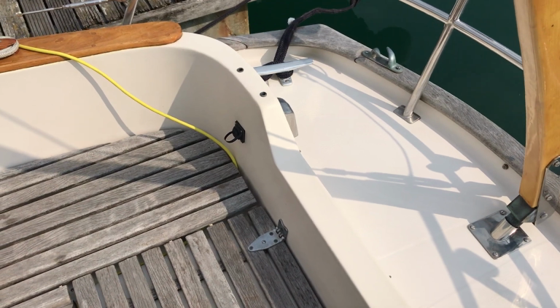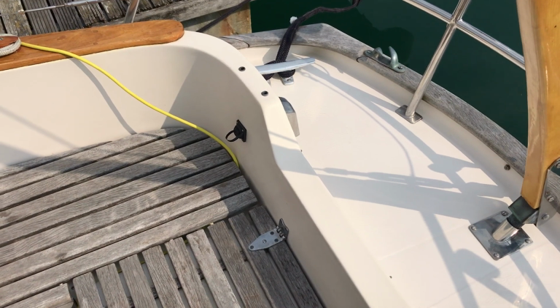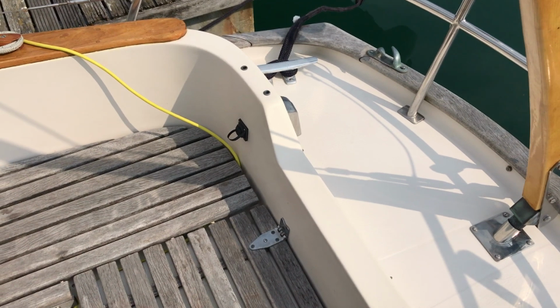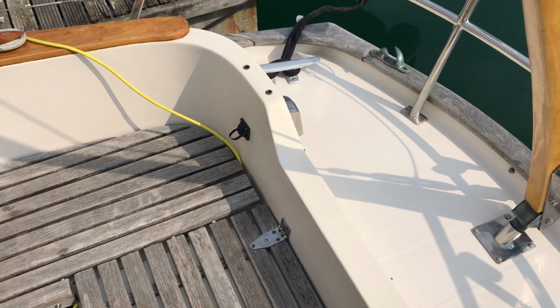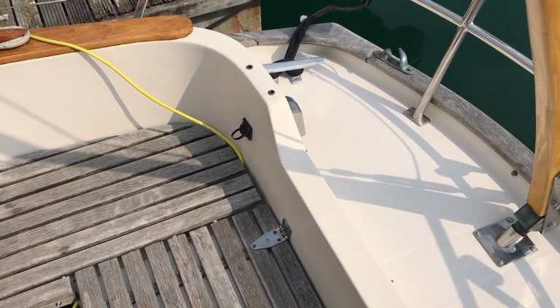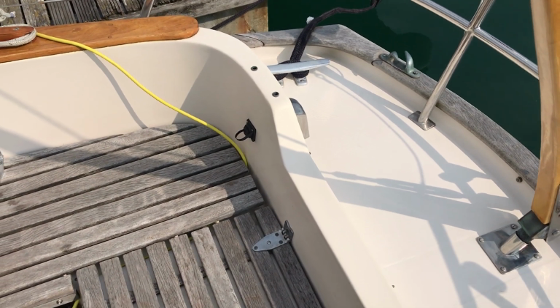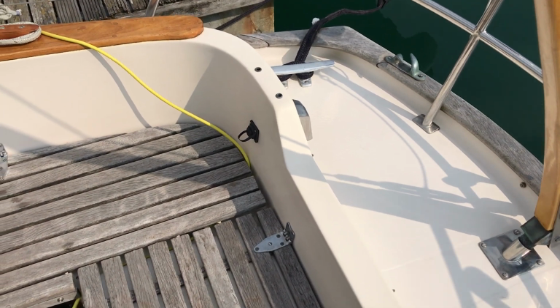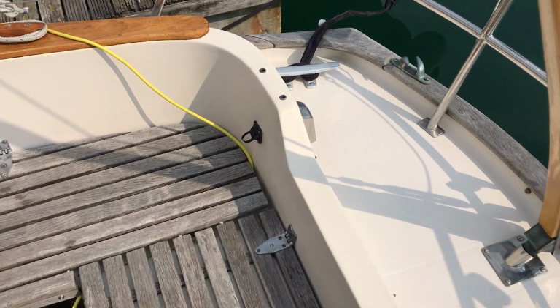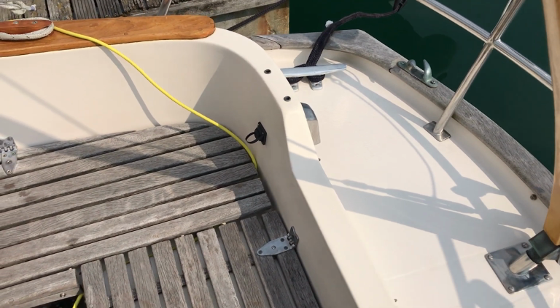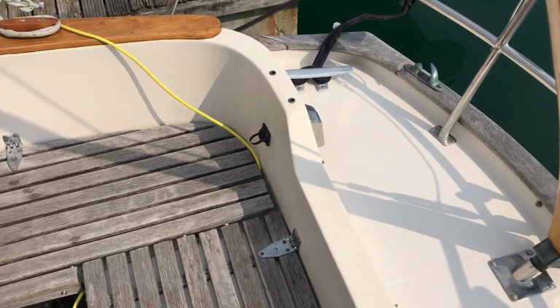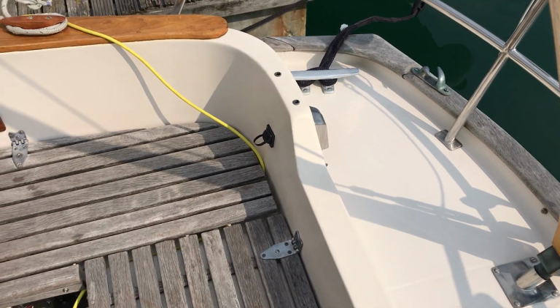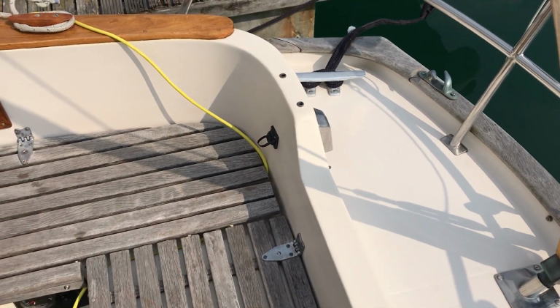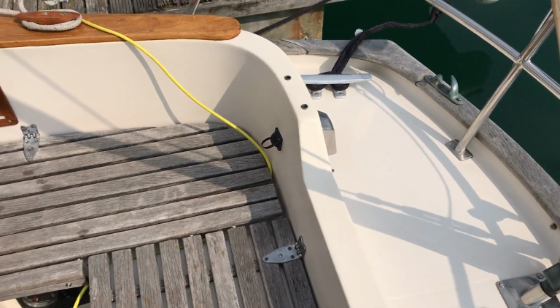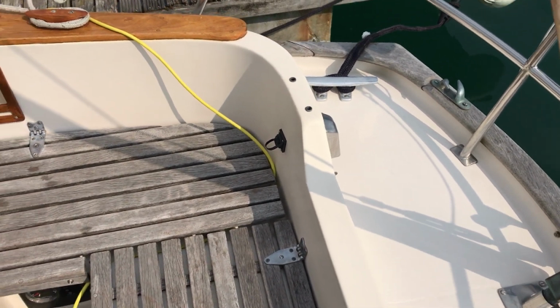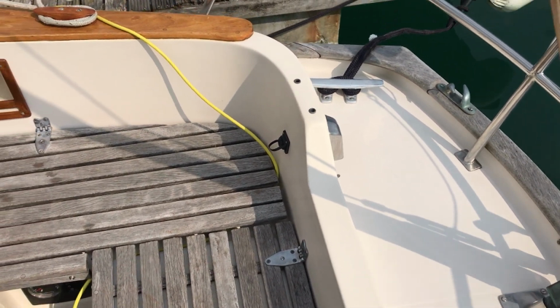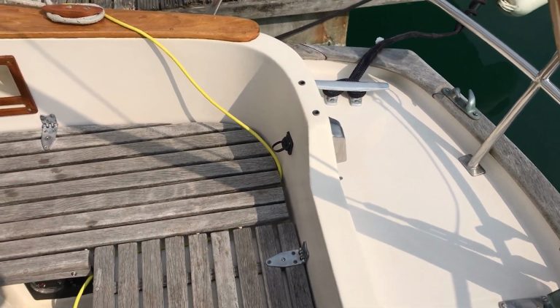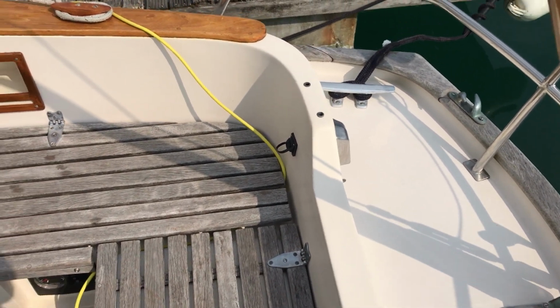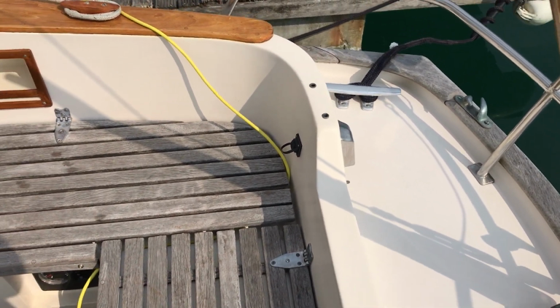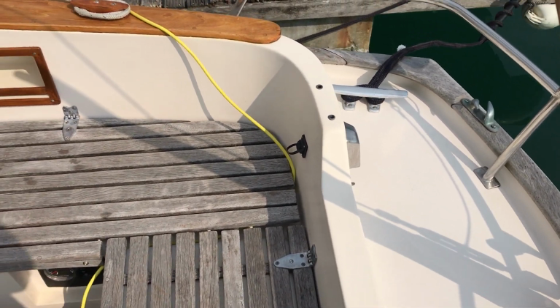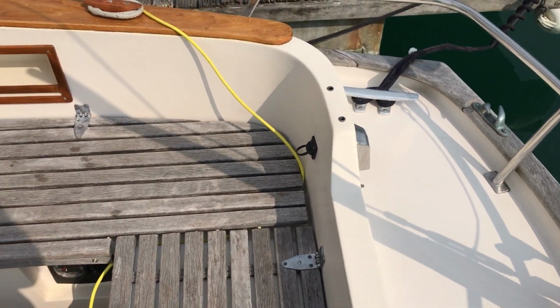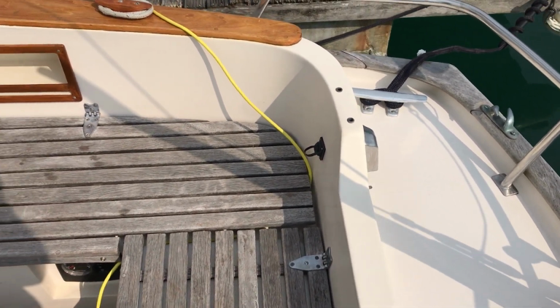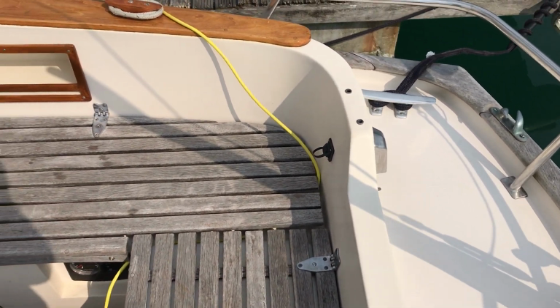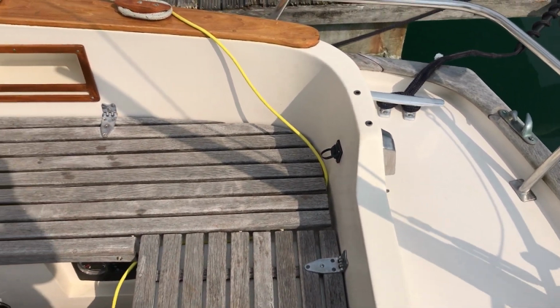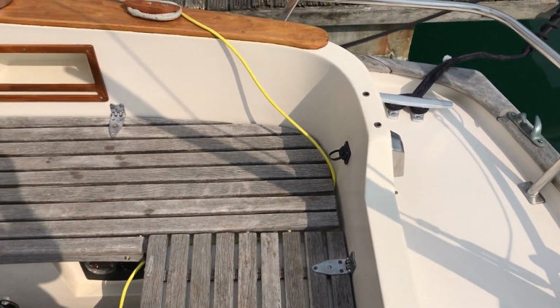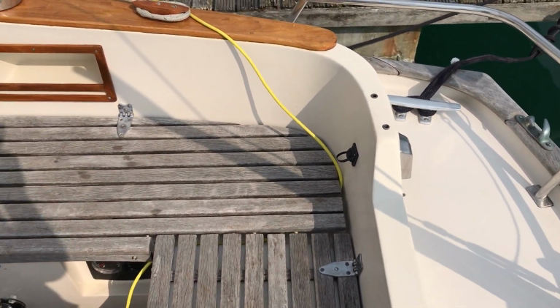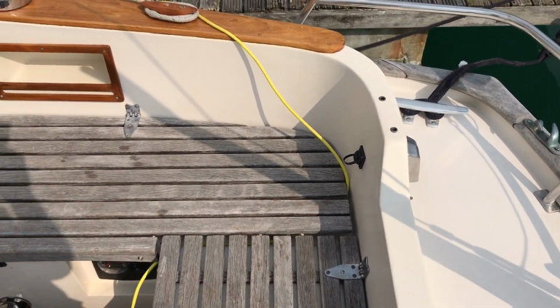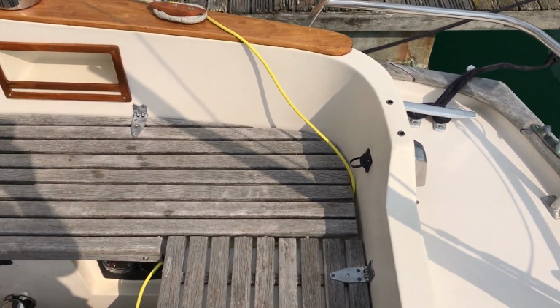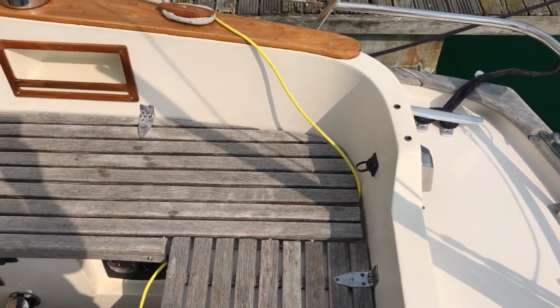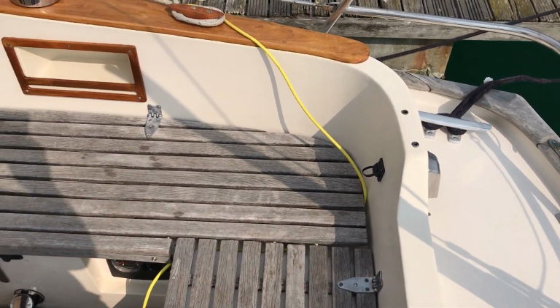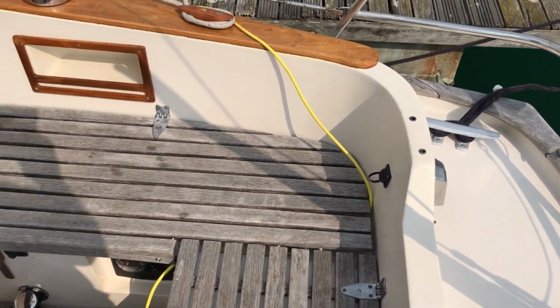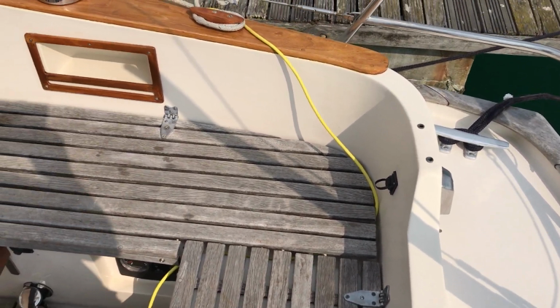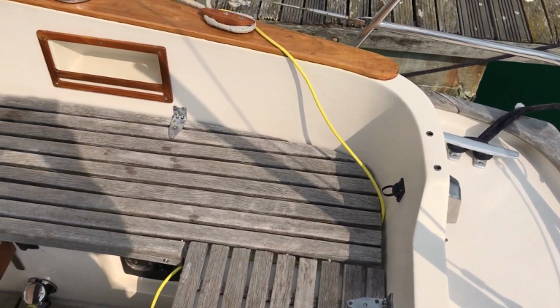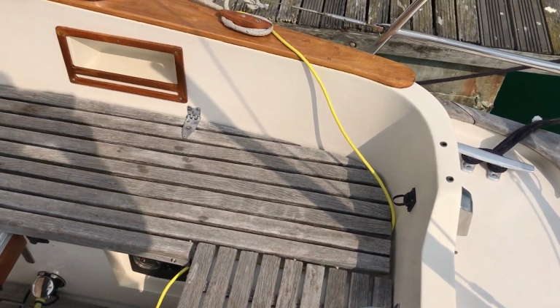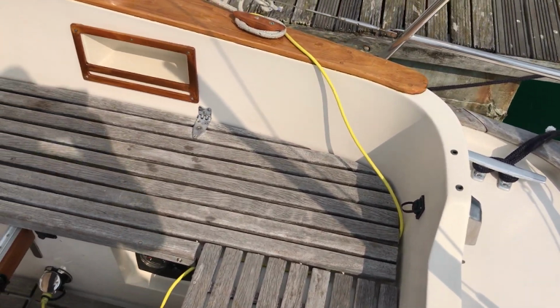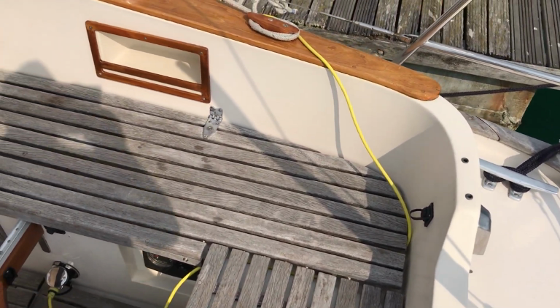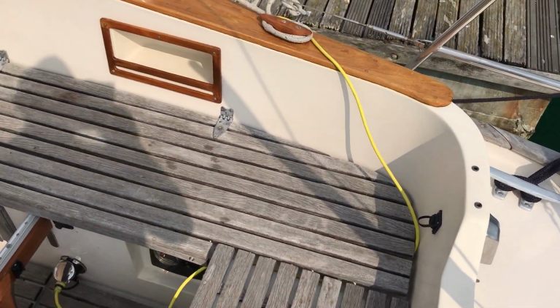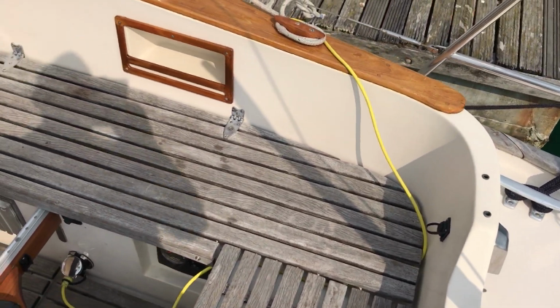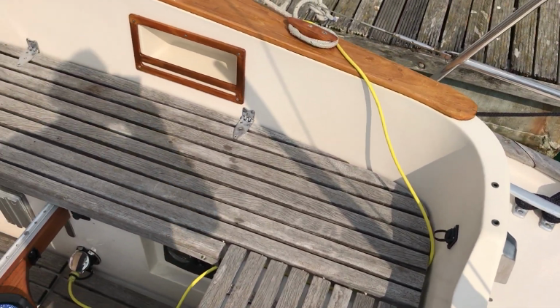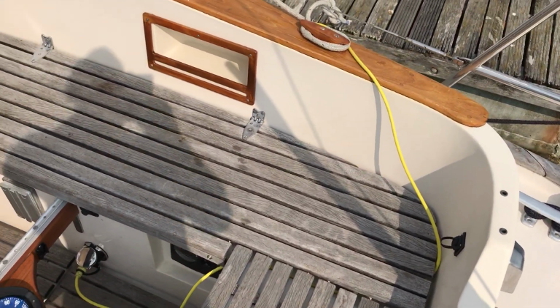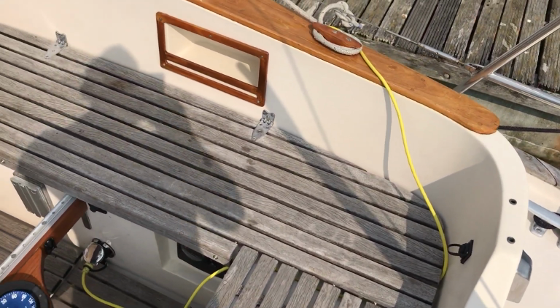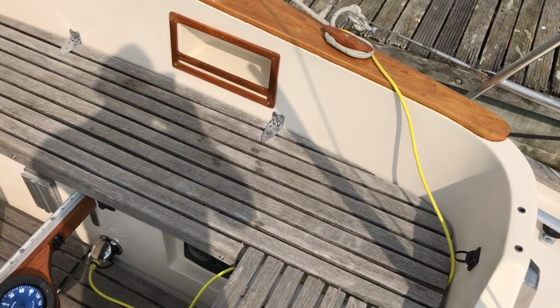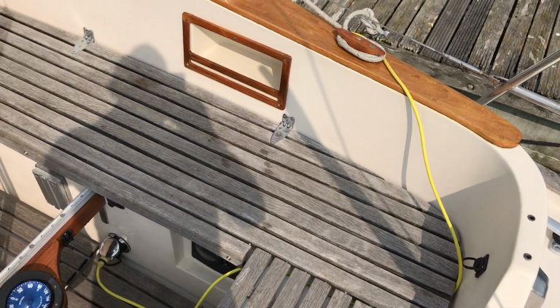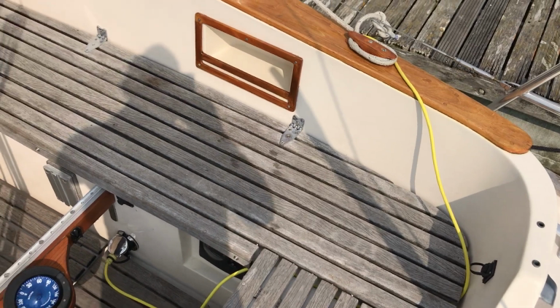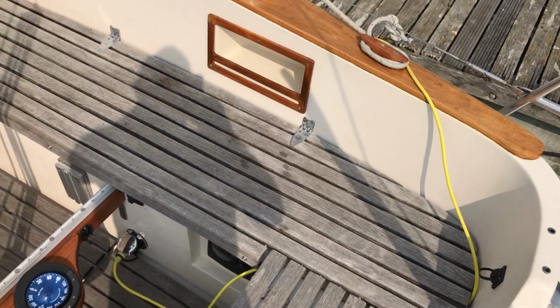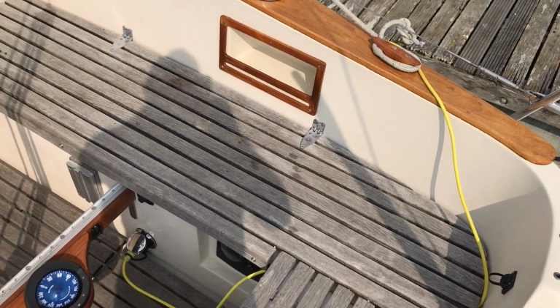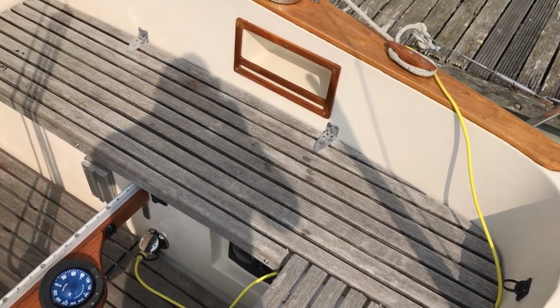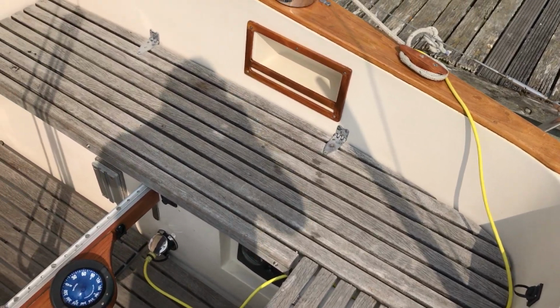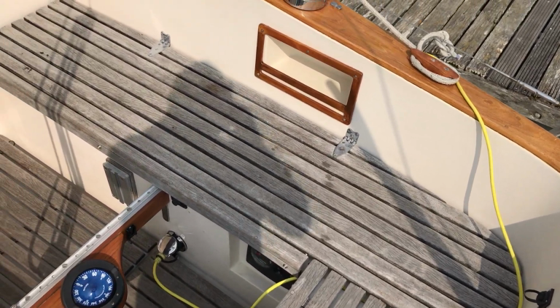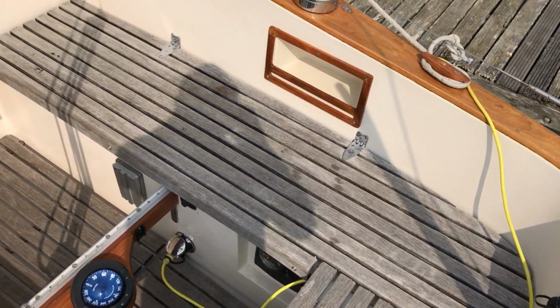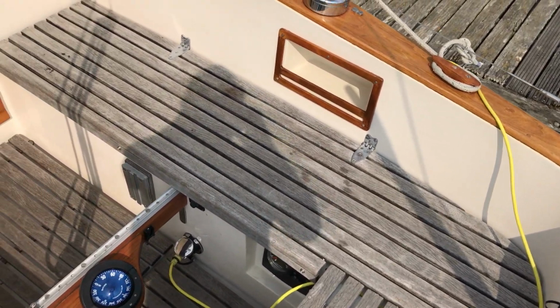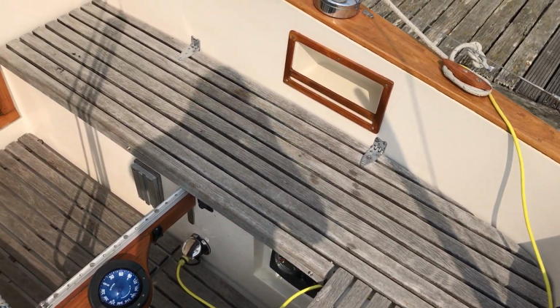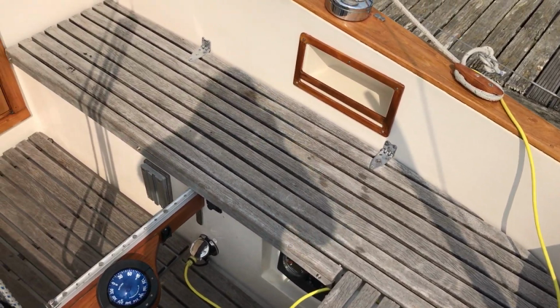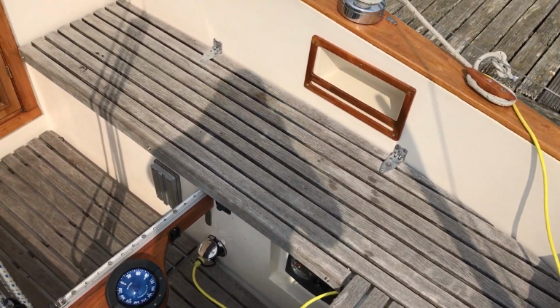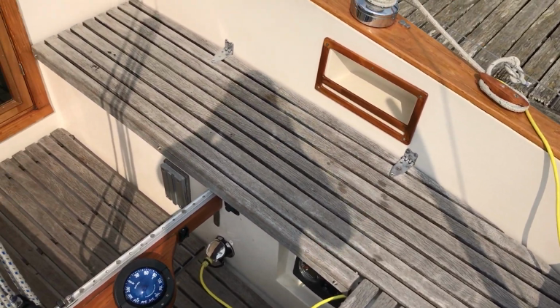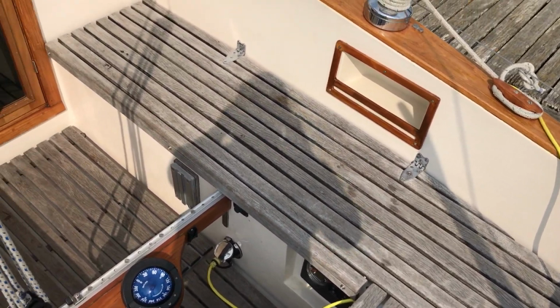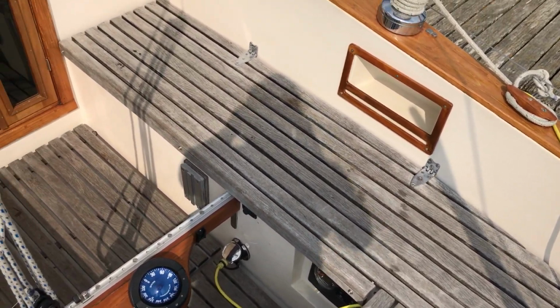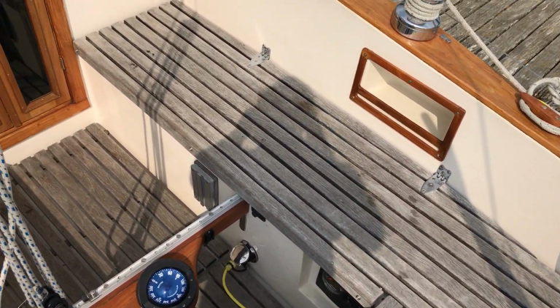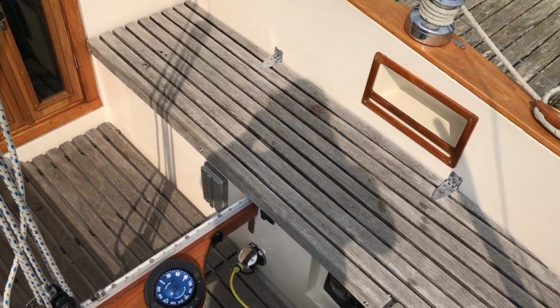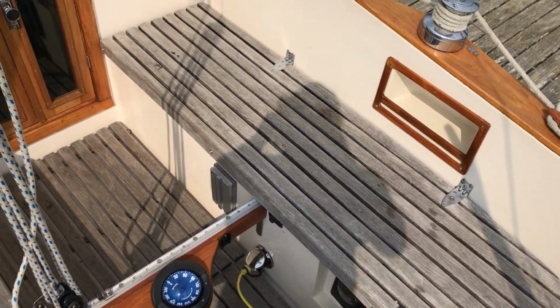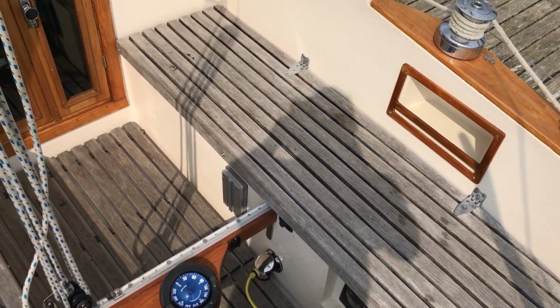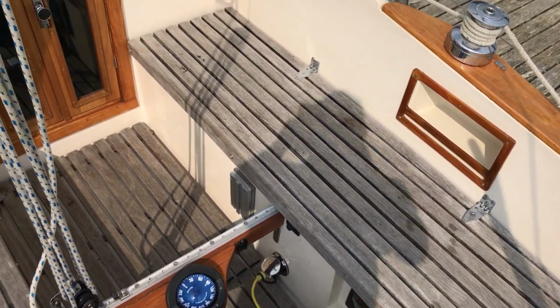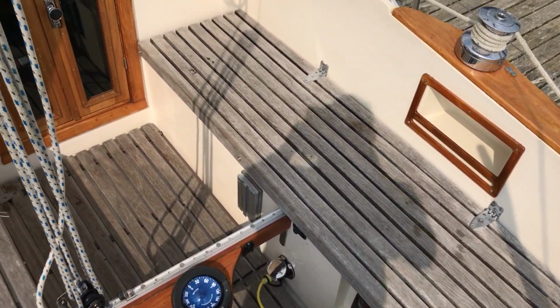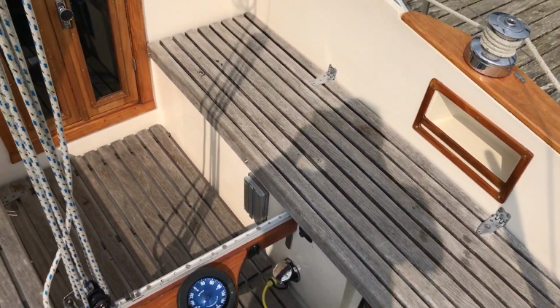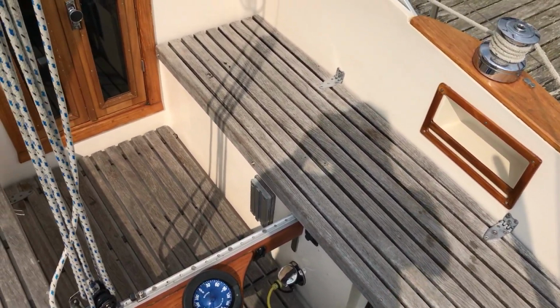Hello boat fans, this is Tim from Boatshed Brighton for a look around the cockpit and the exterior of this Hallberg-Rassy 31.